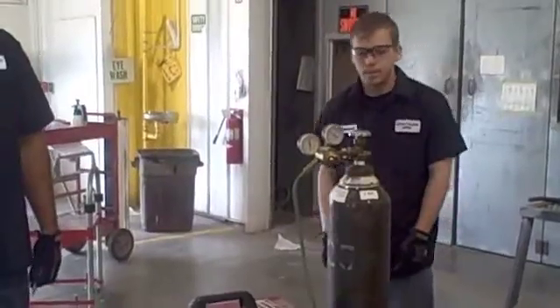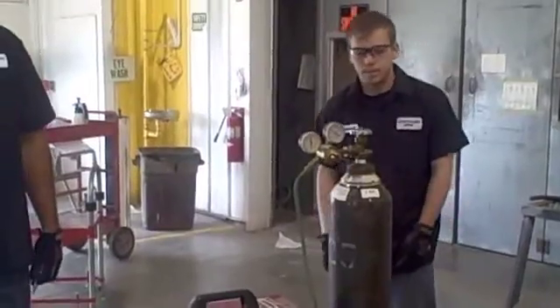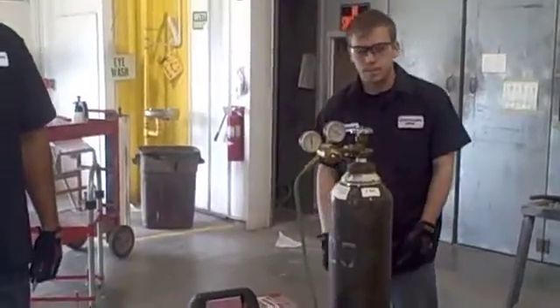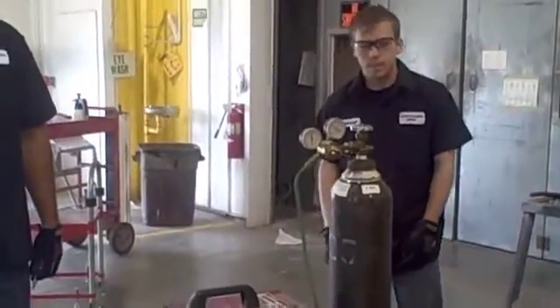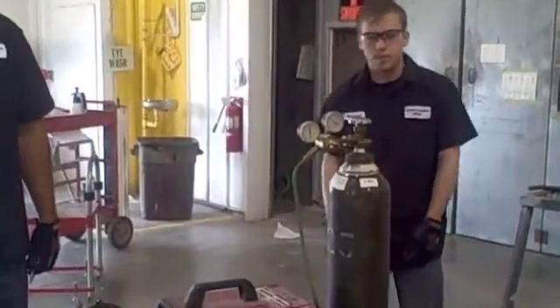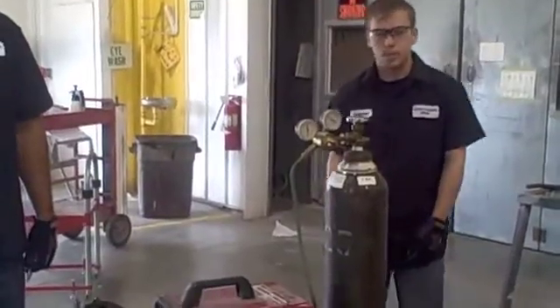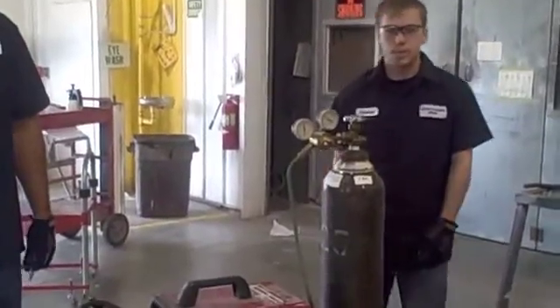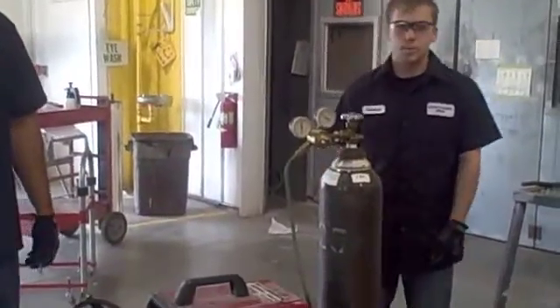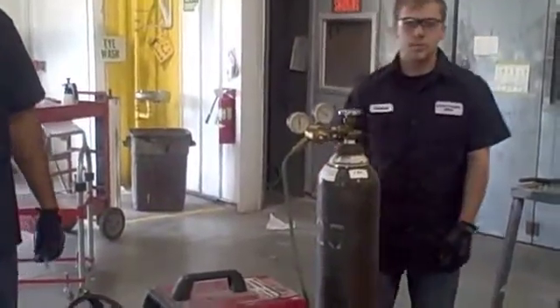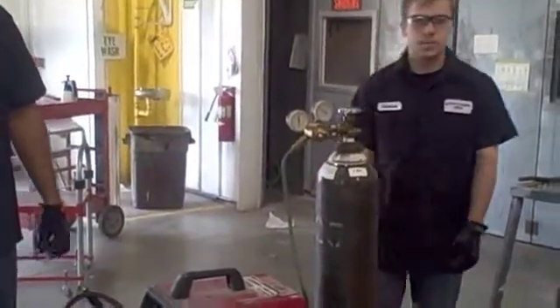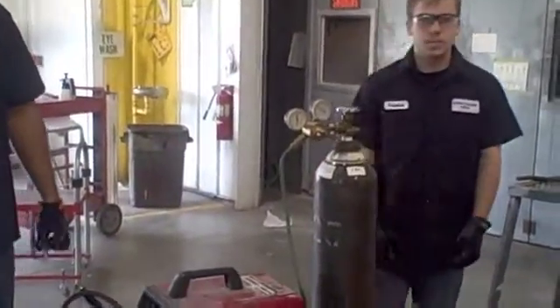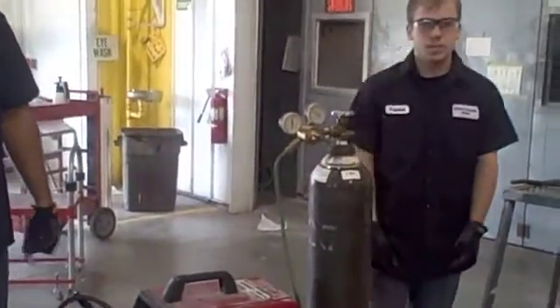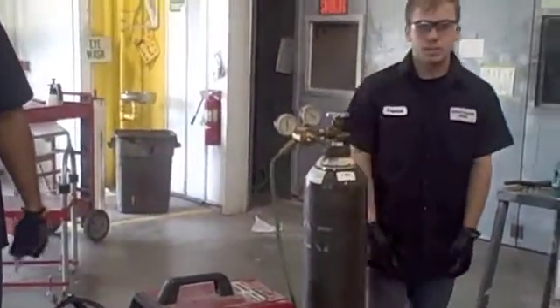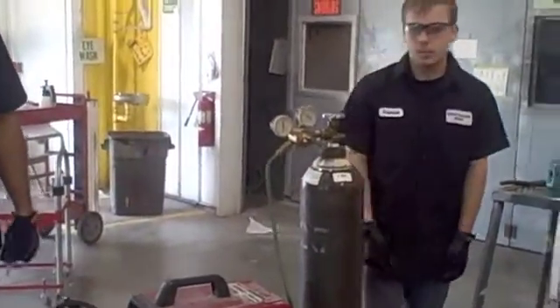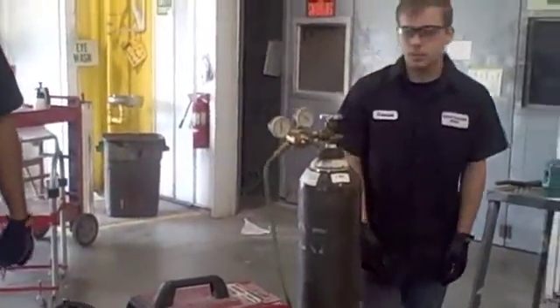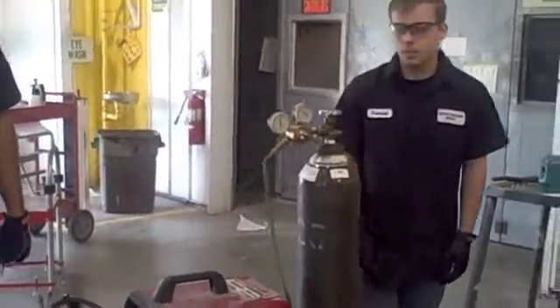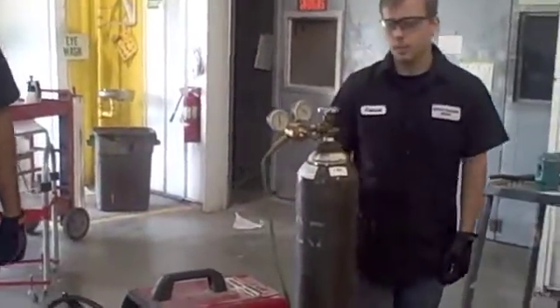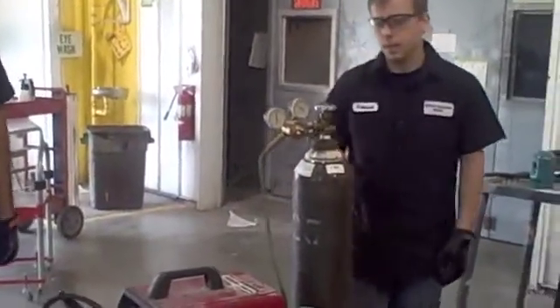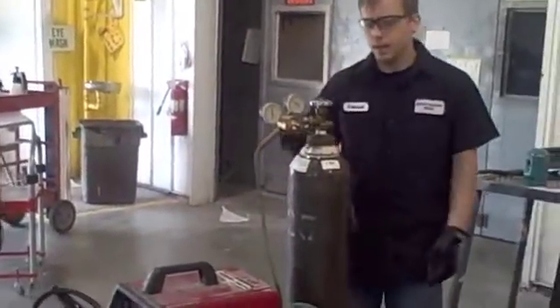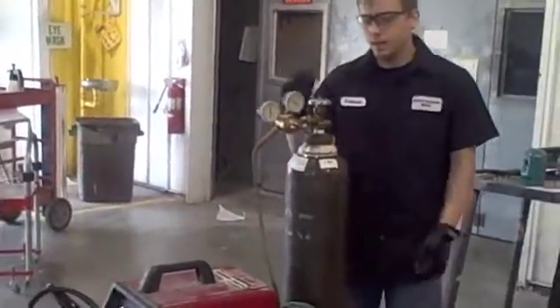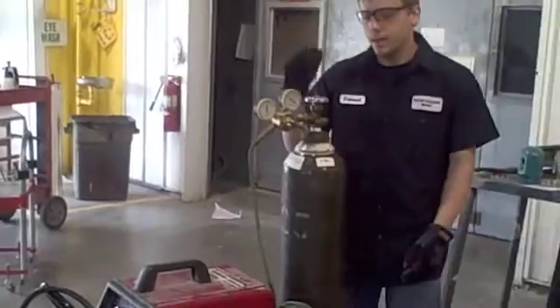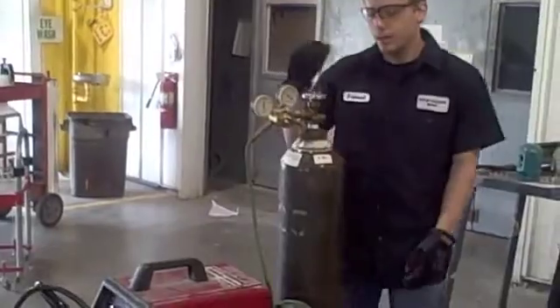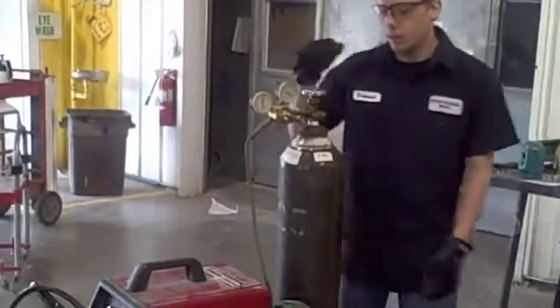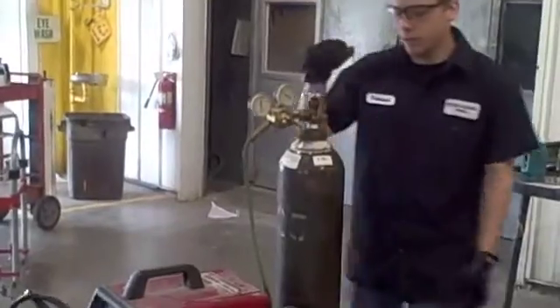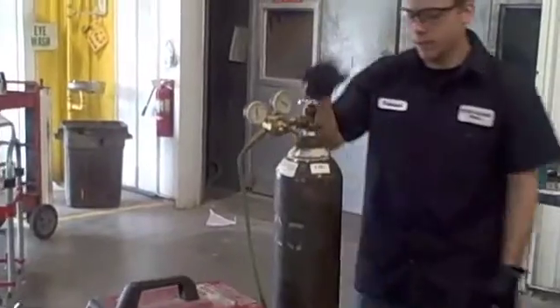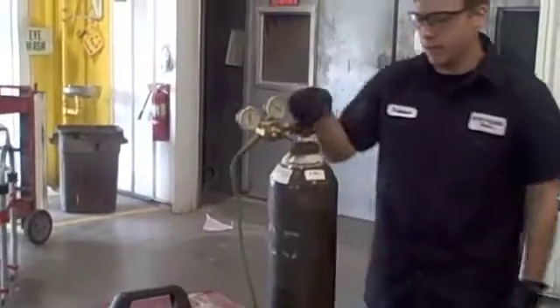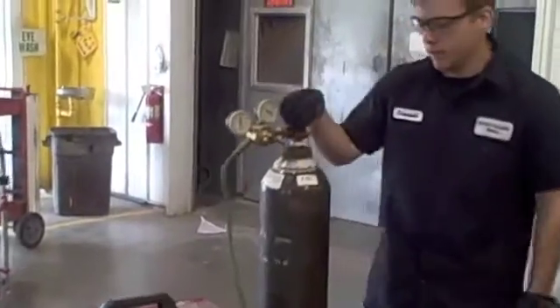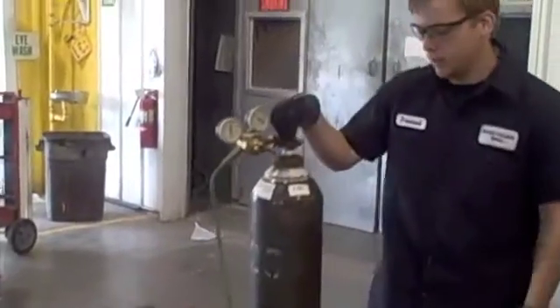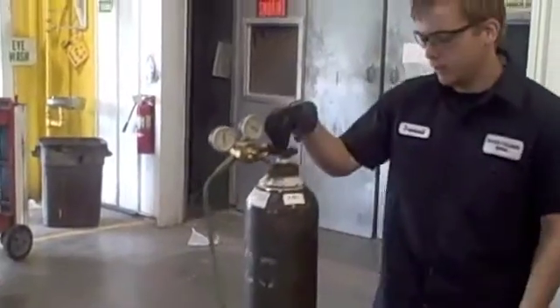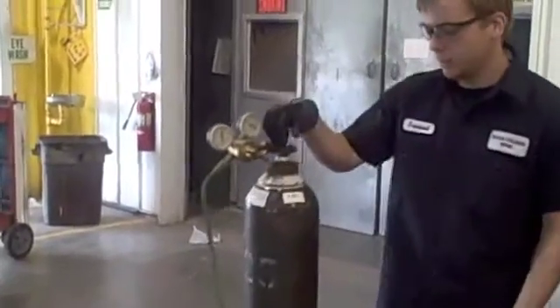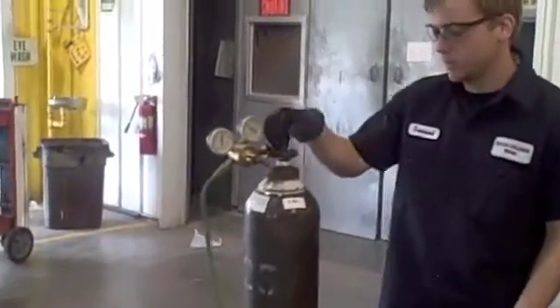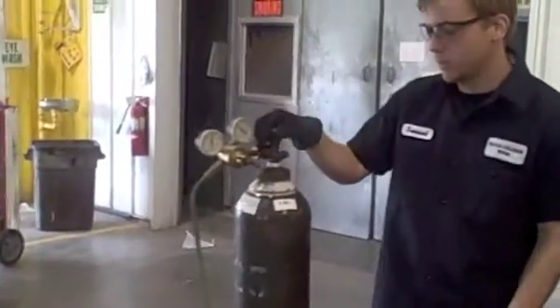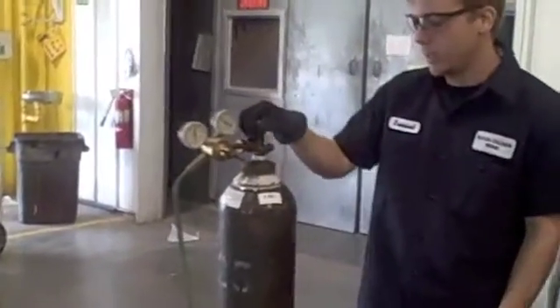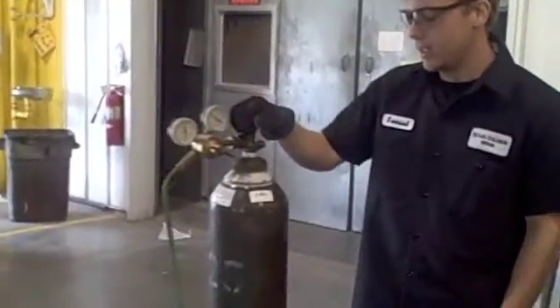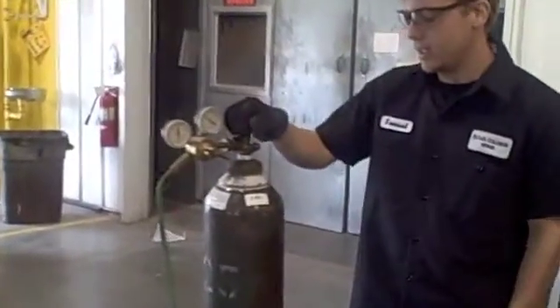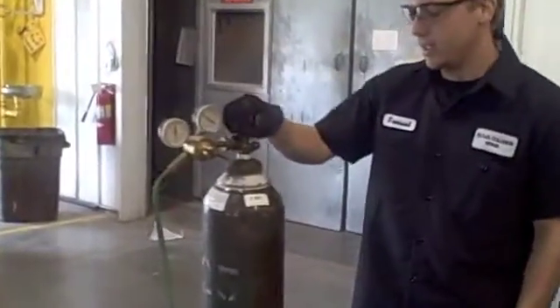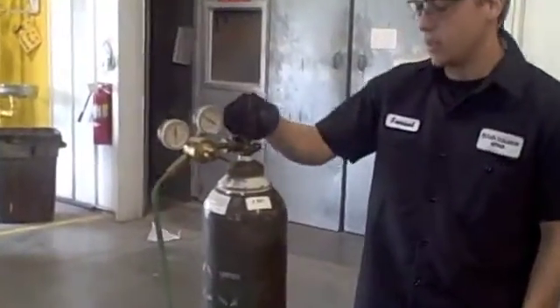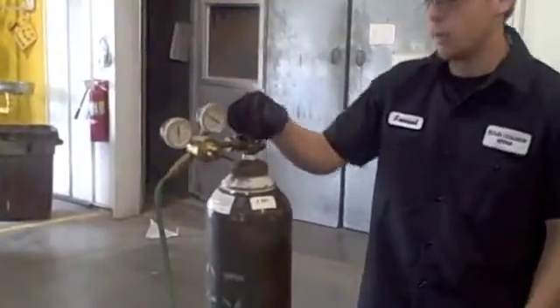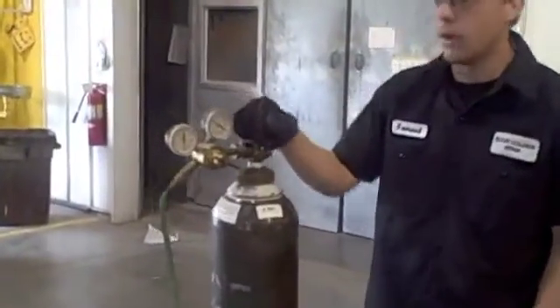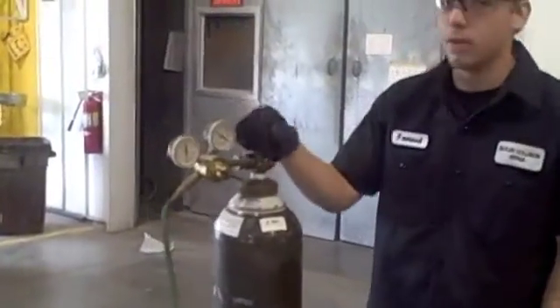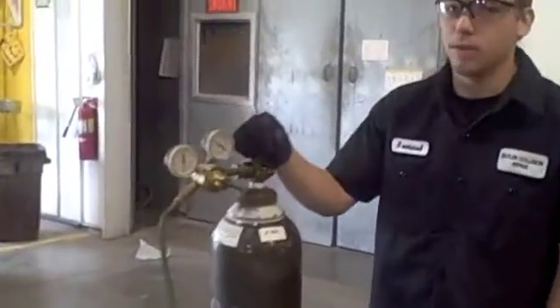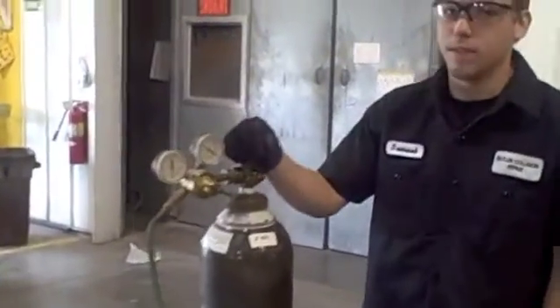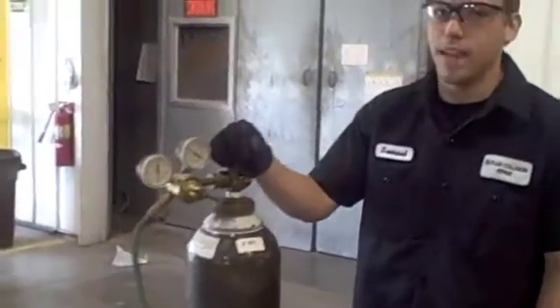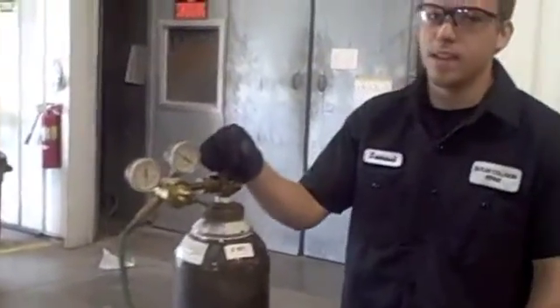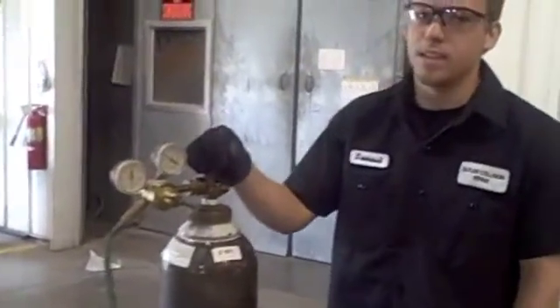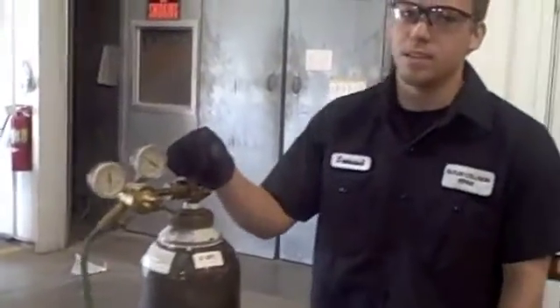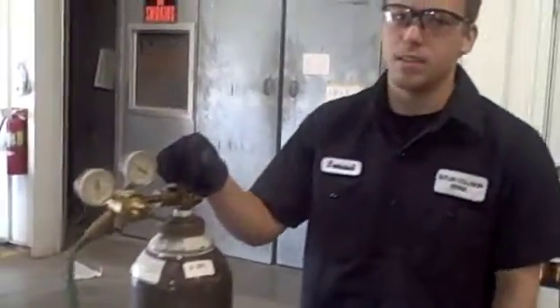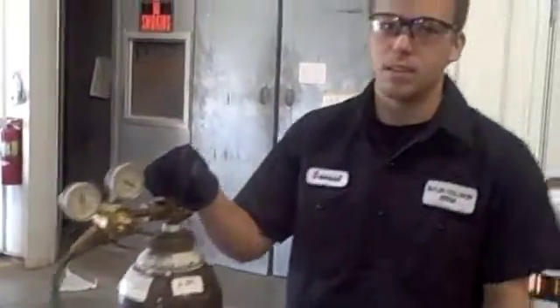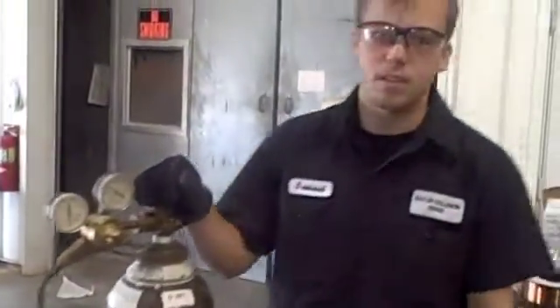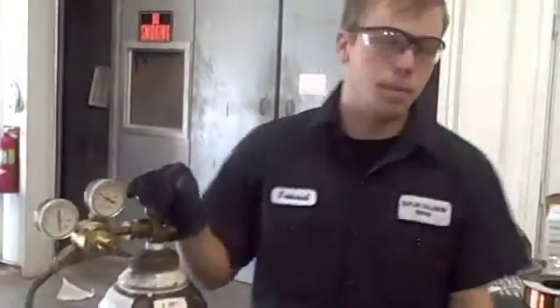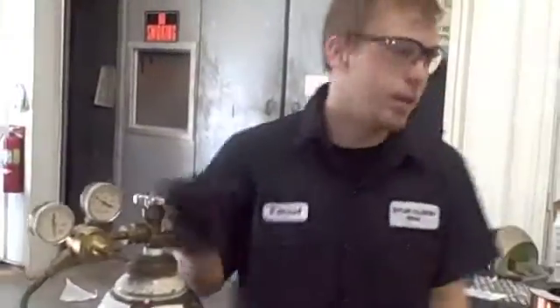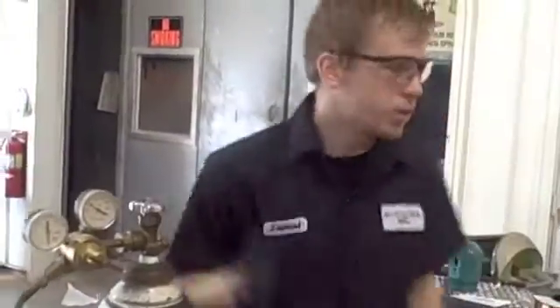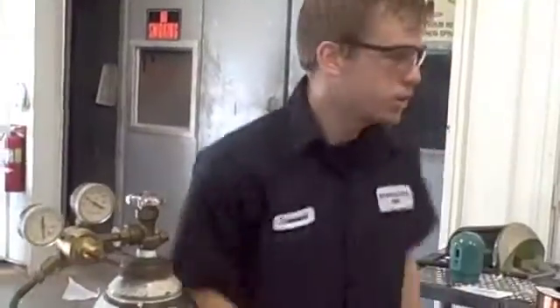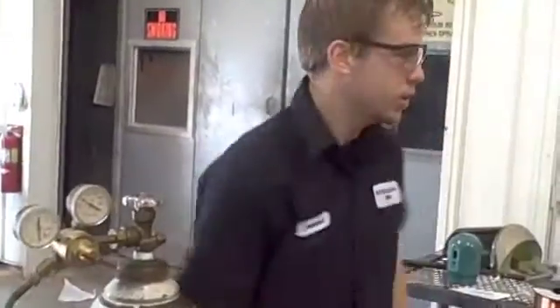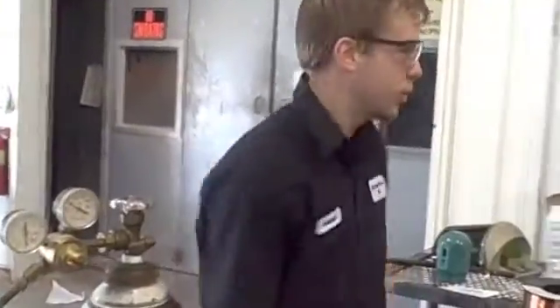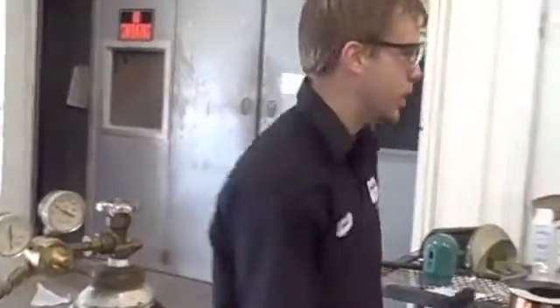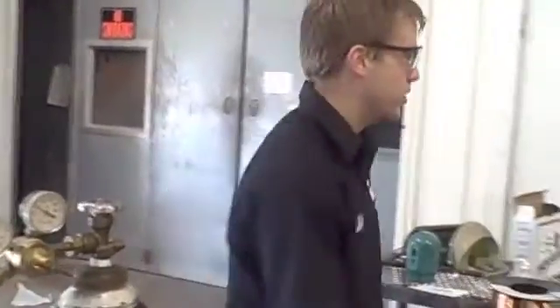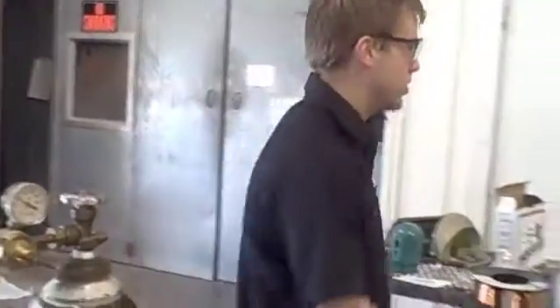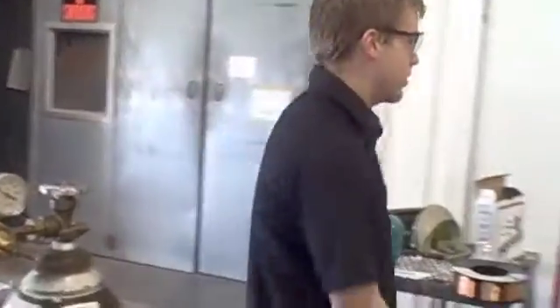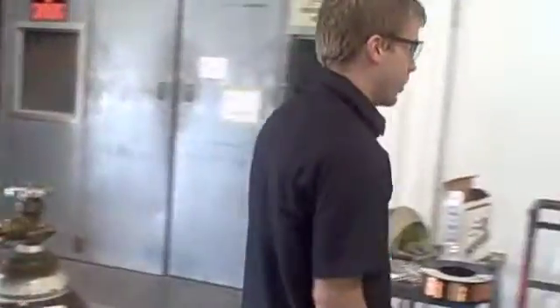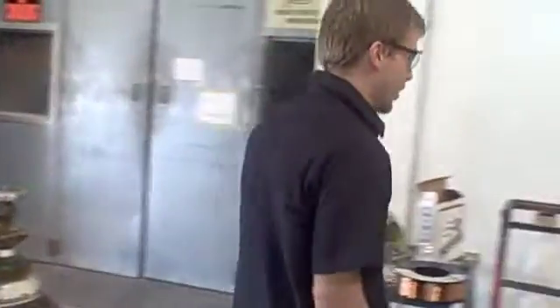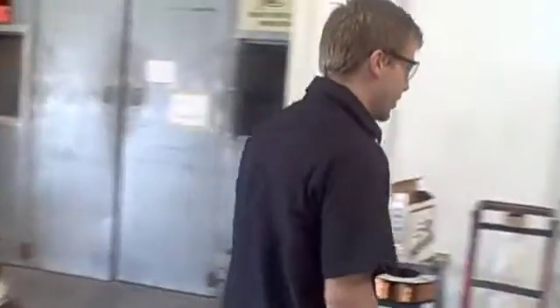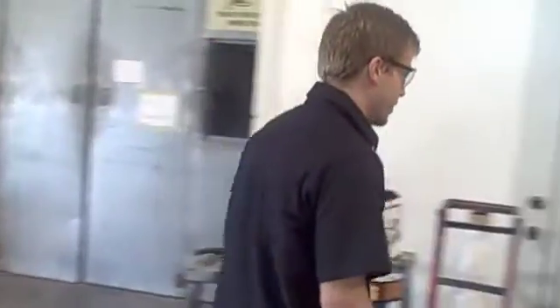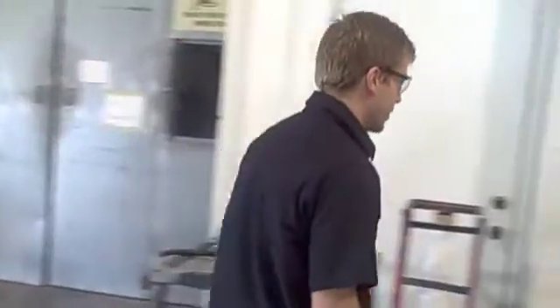First thing I want to do when replacing the bottle of gas is make sure your welder is unplugged.